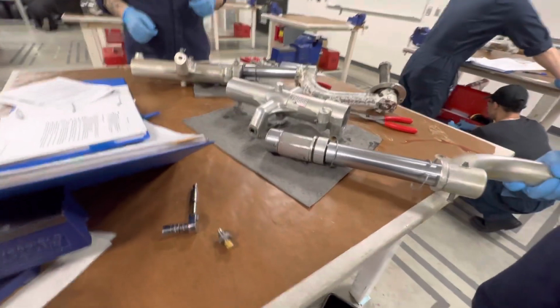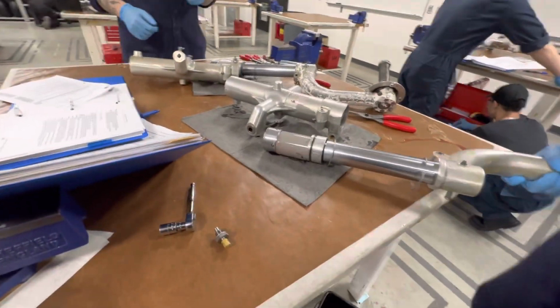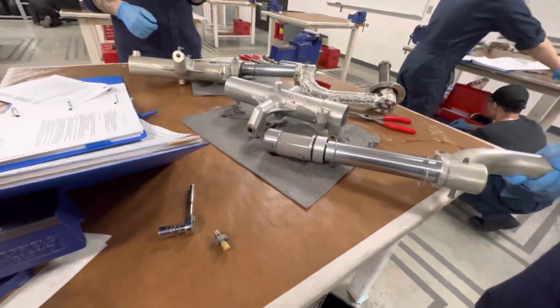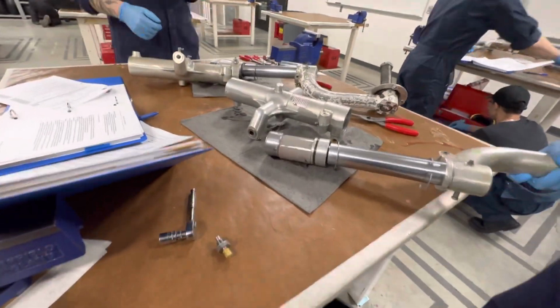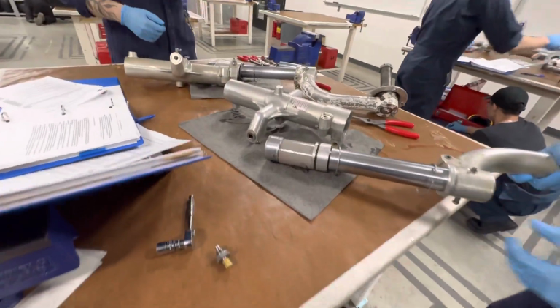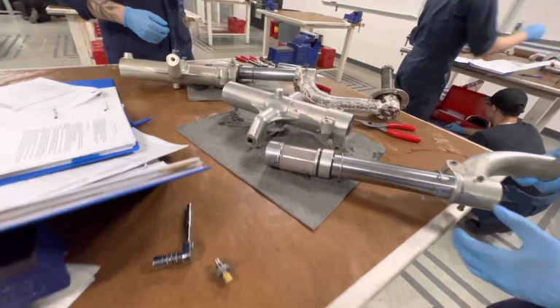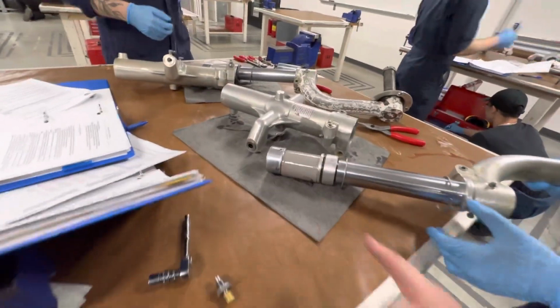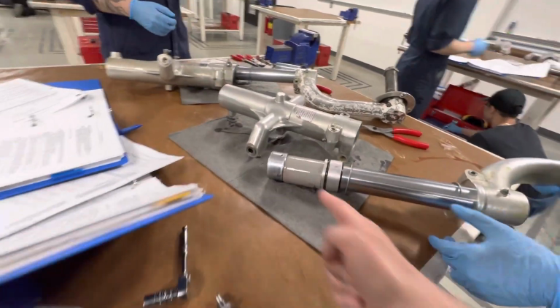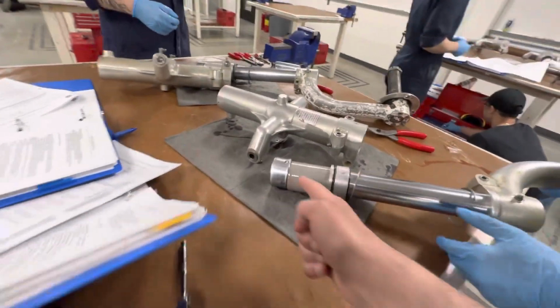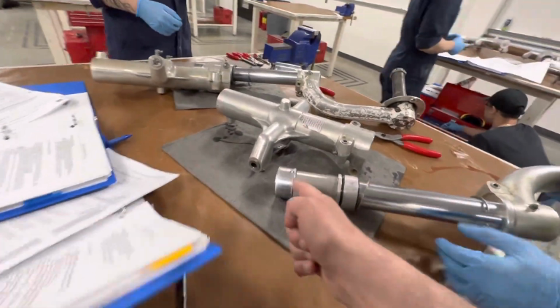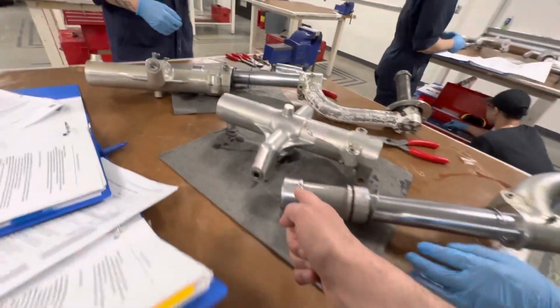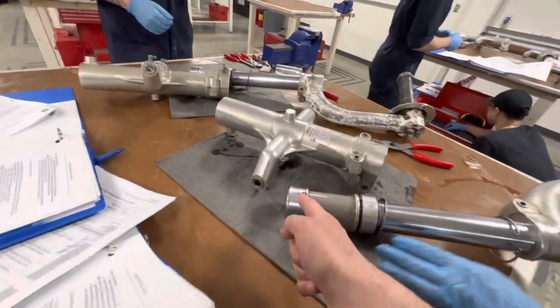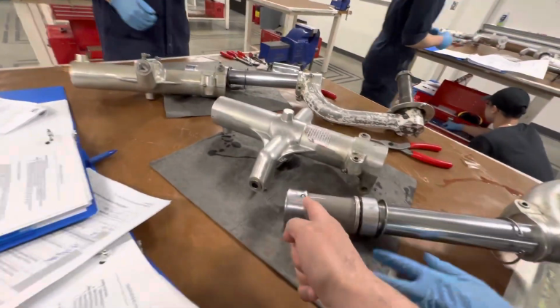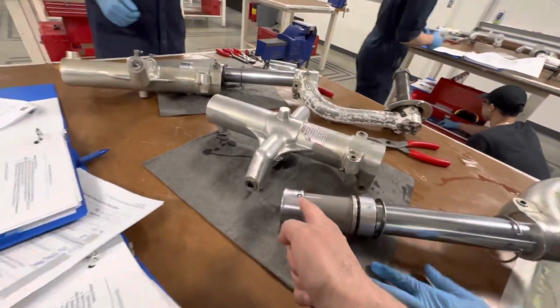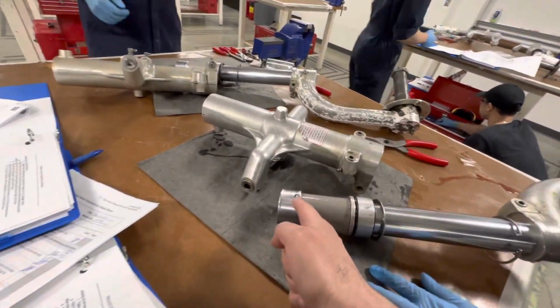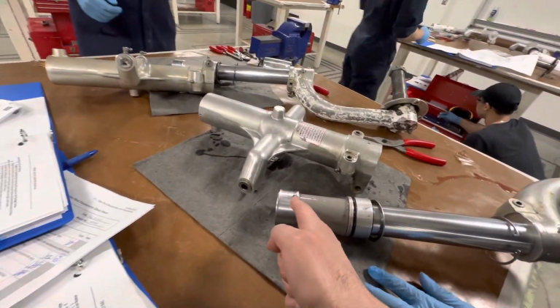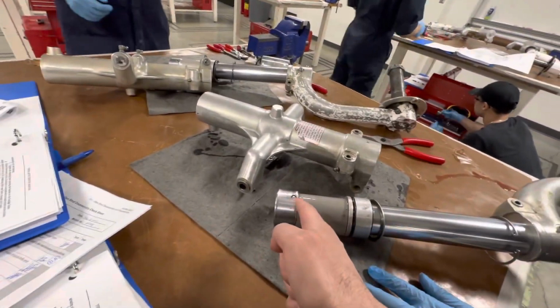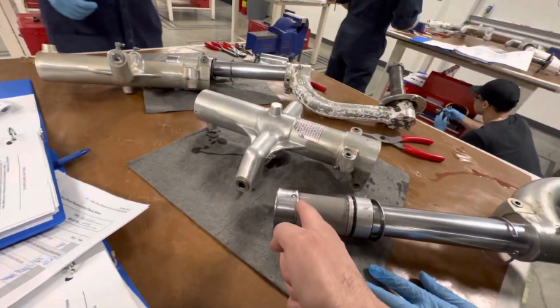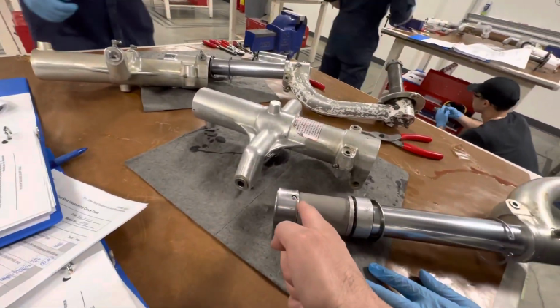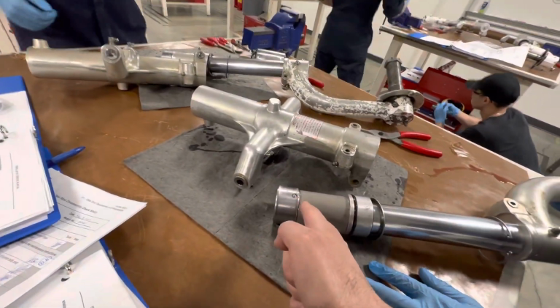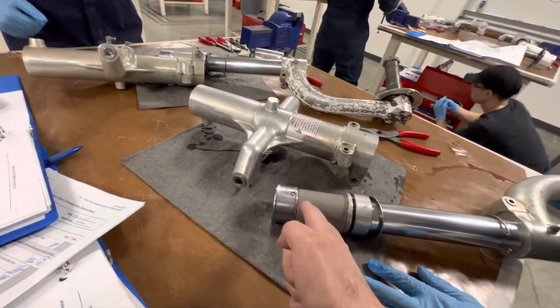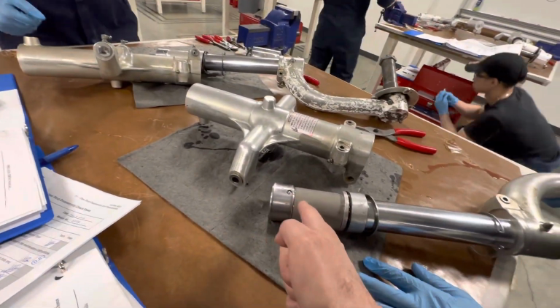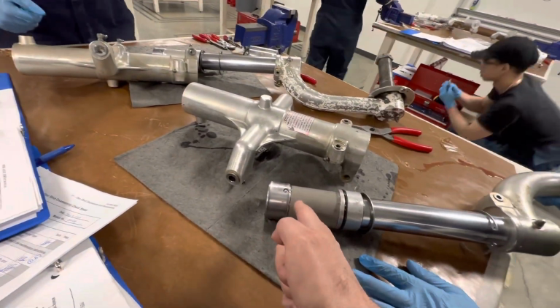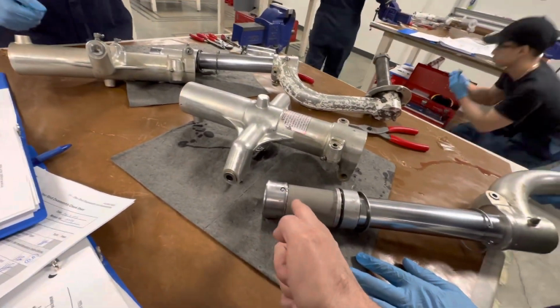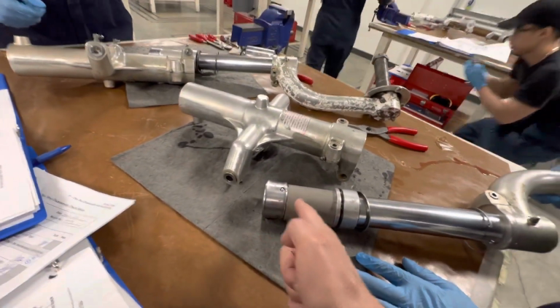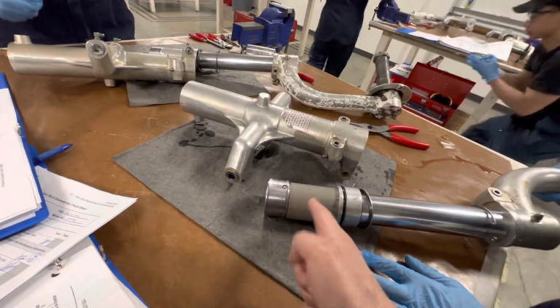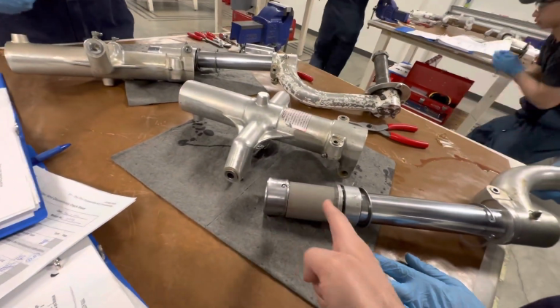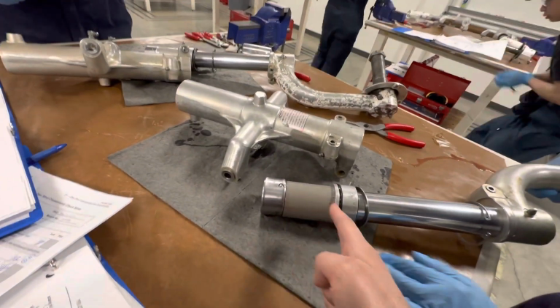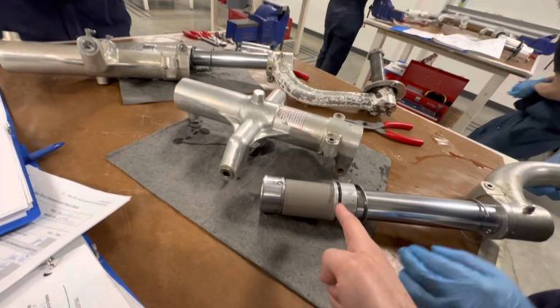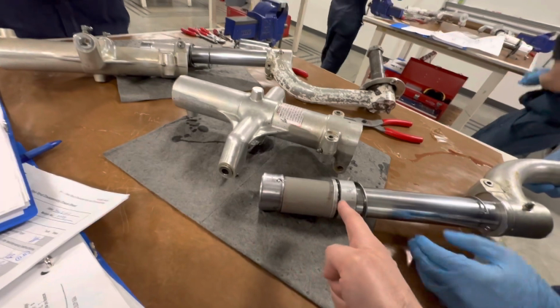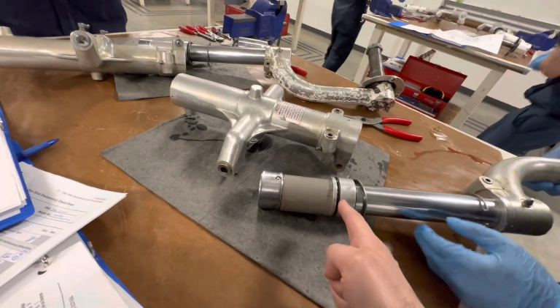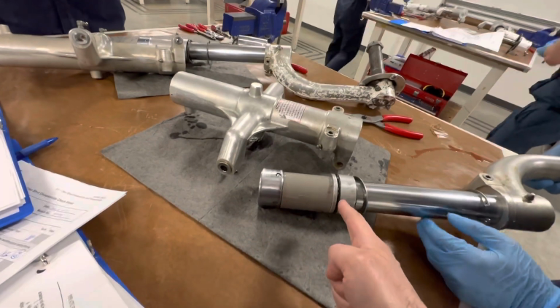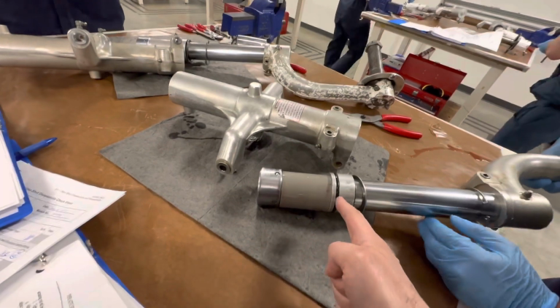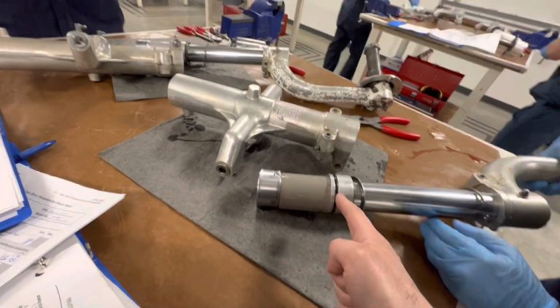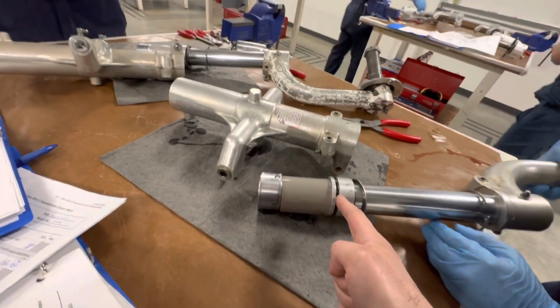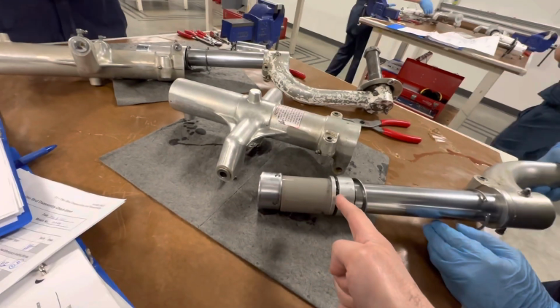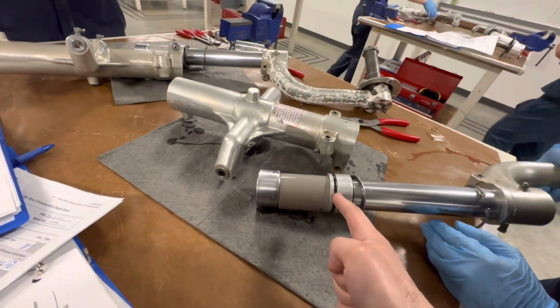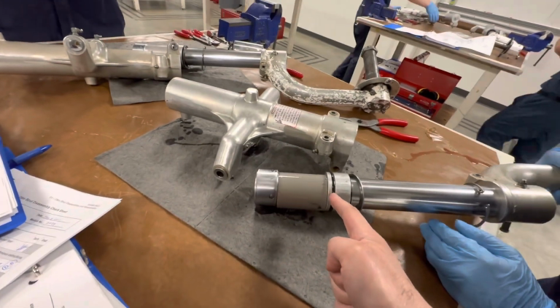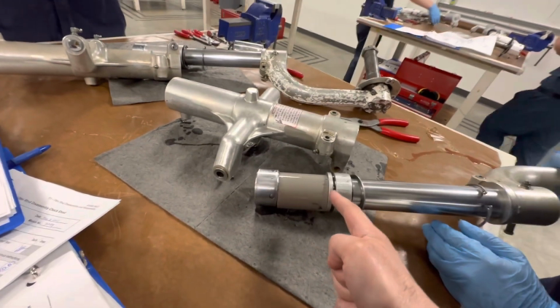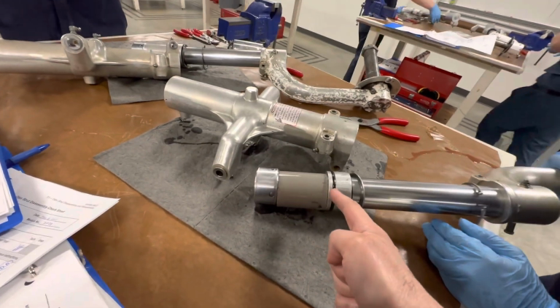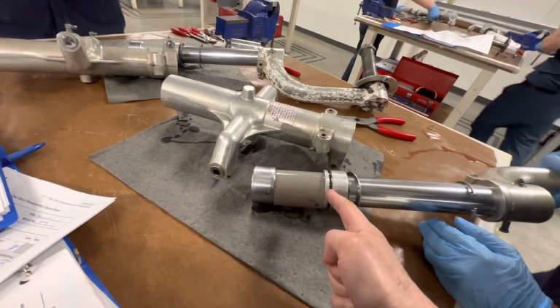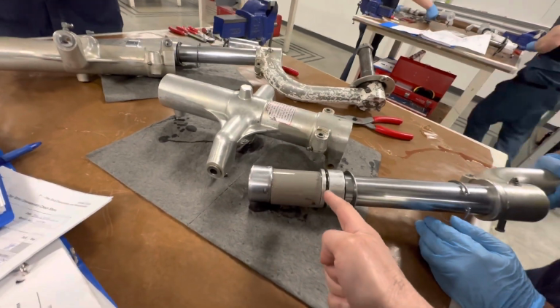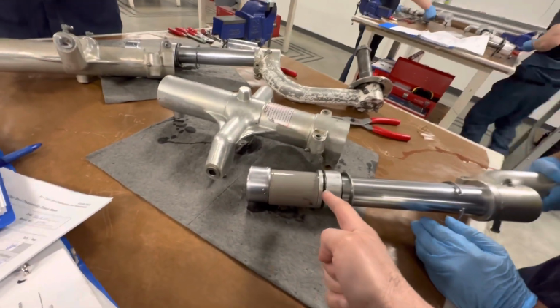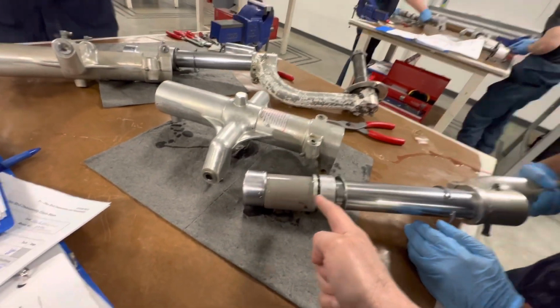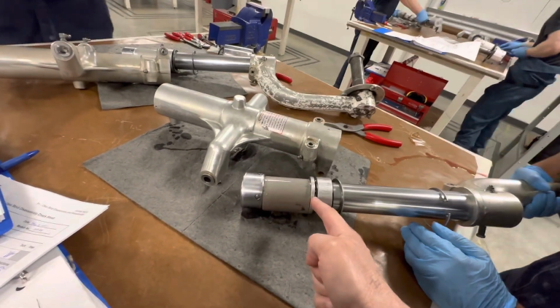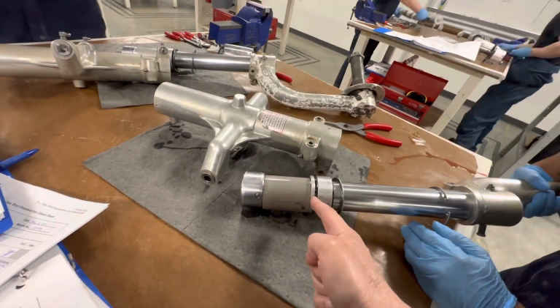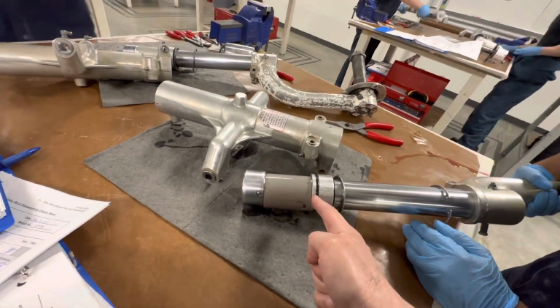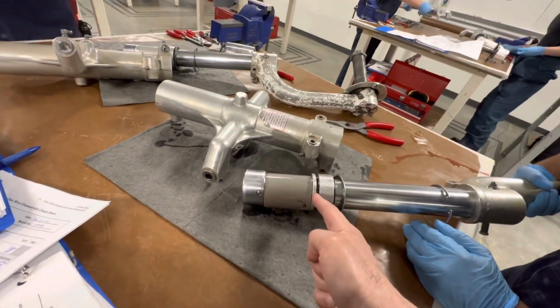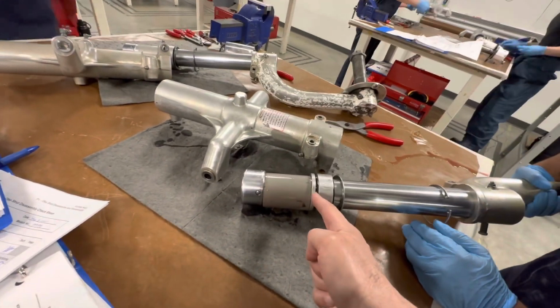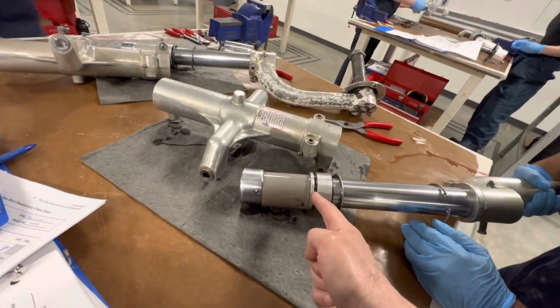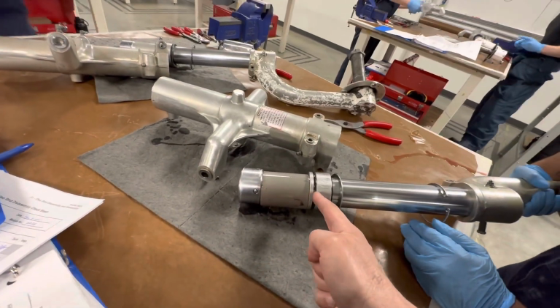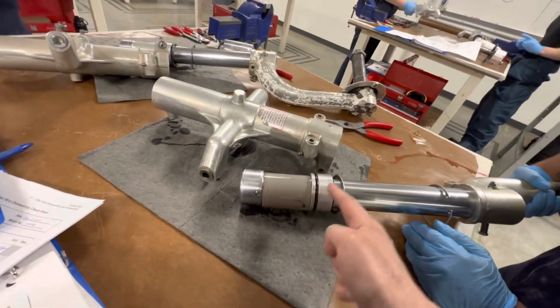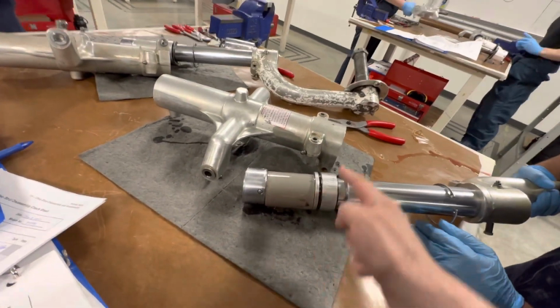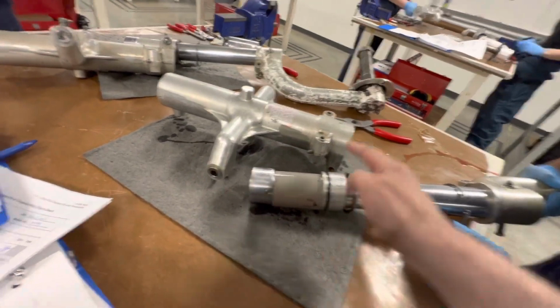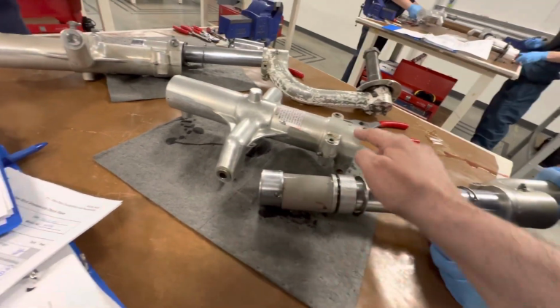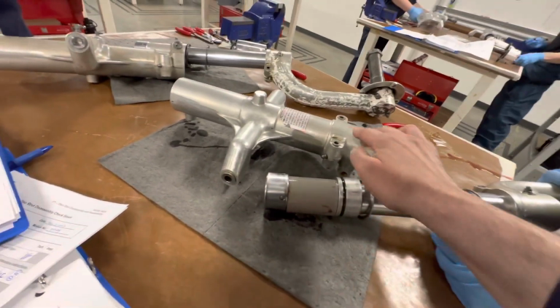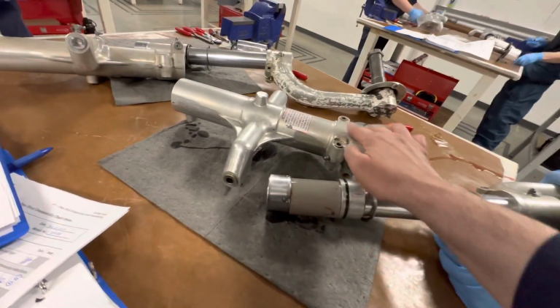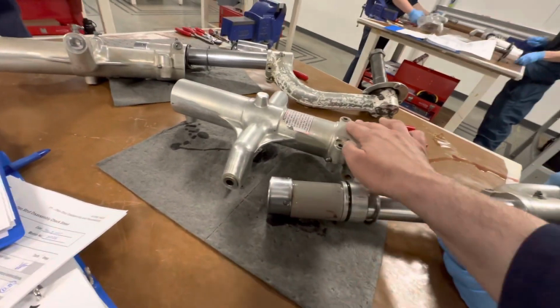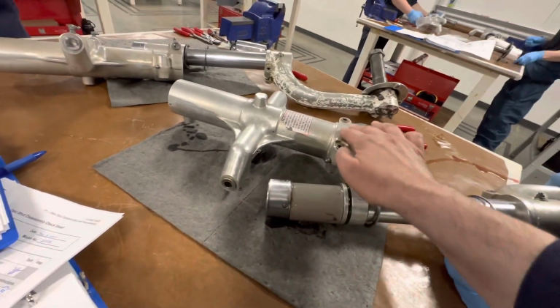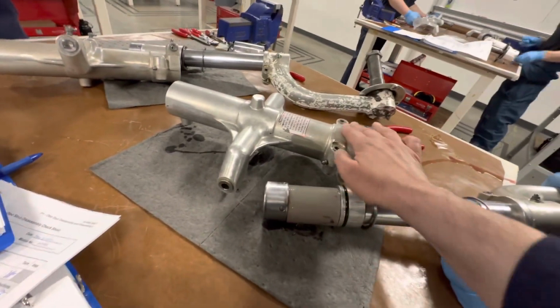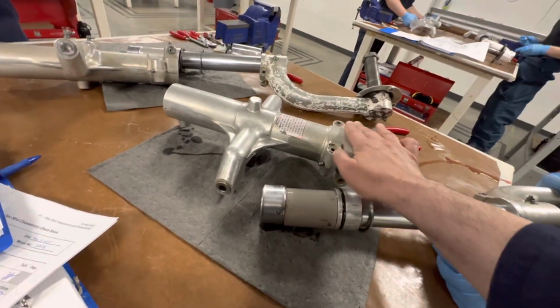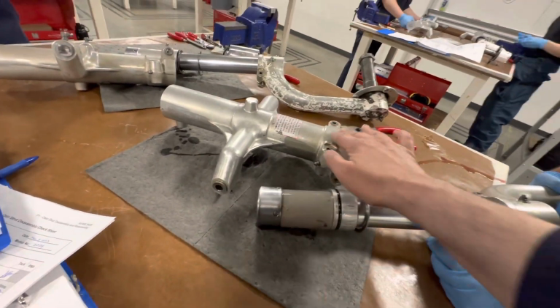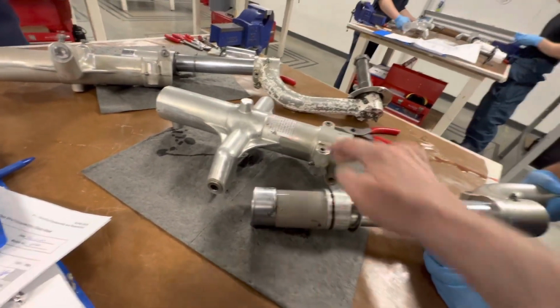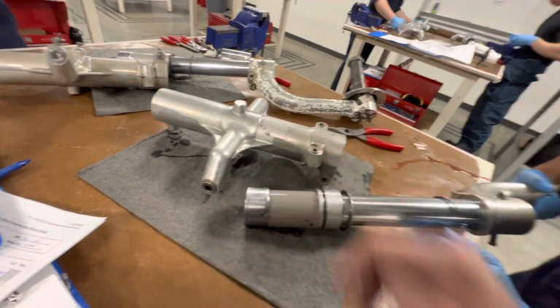Because we're using the bearing to hammer against the spacer, what's holding it in is the friction of the o-ring against the housing.